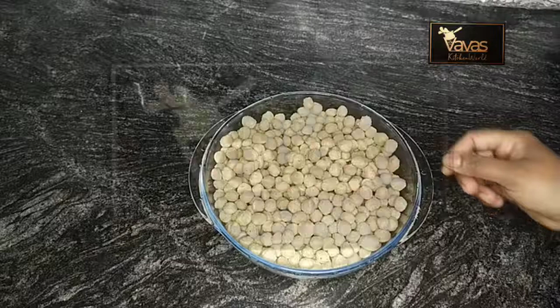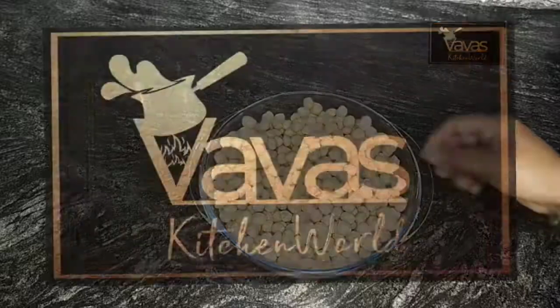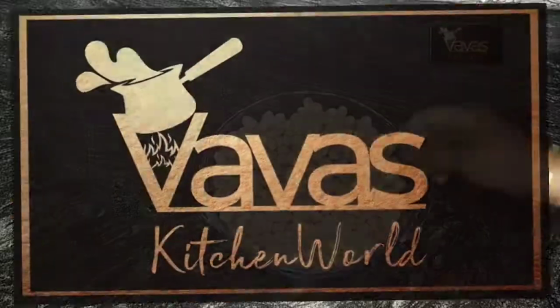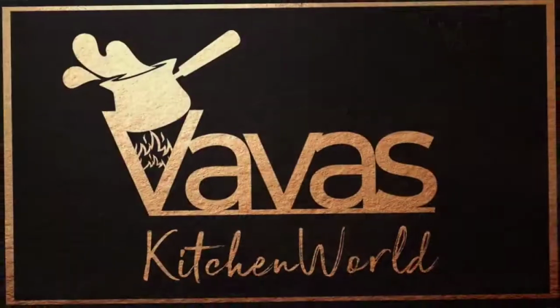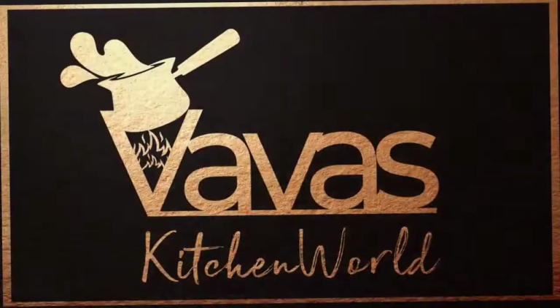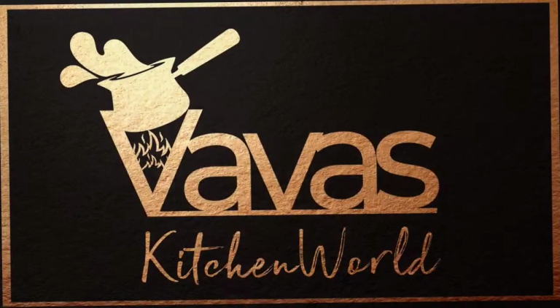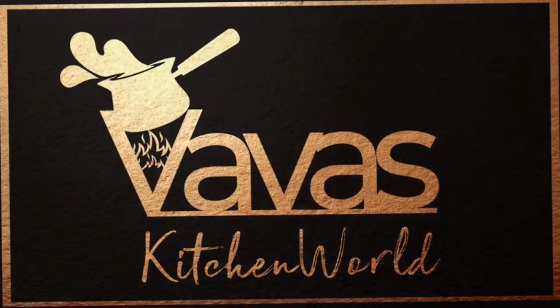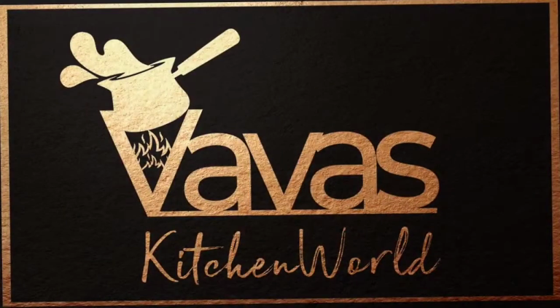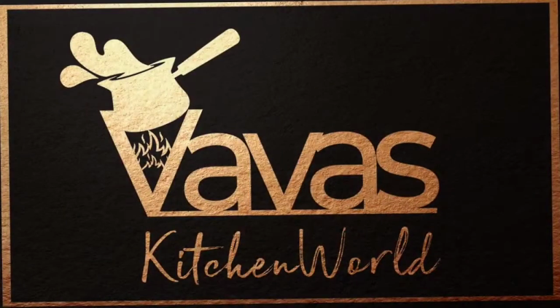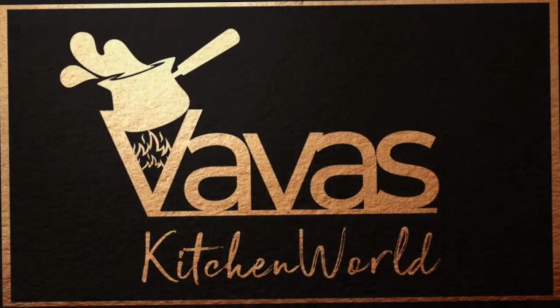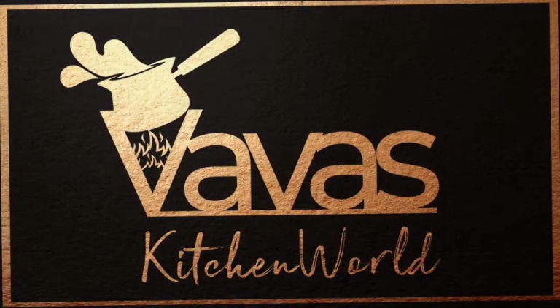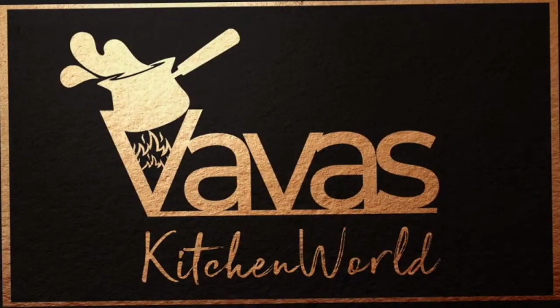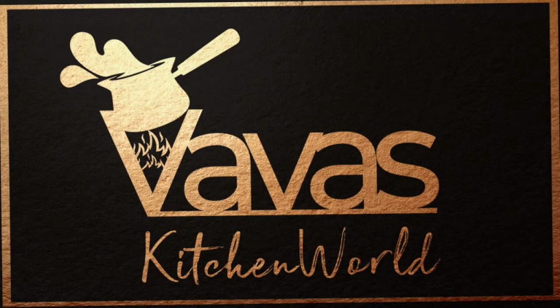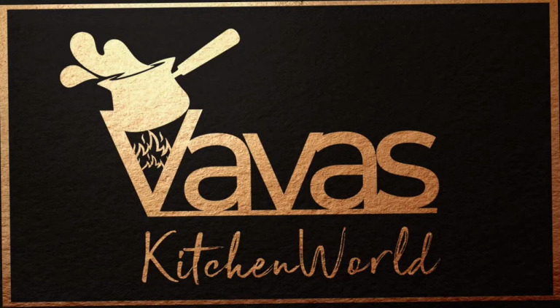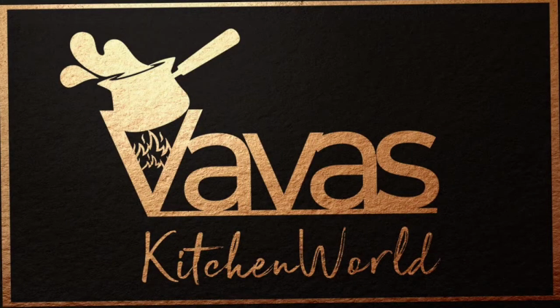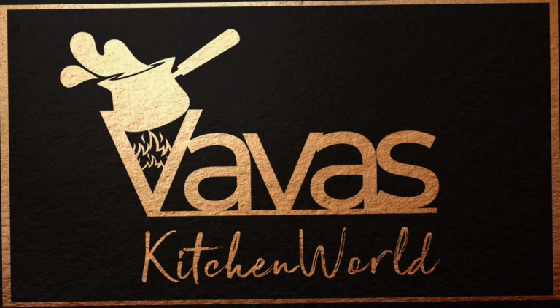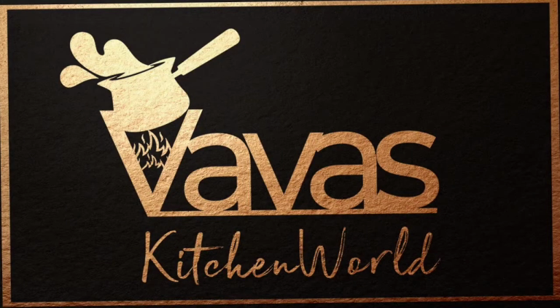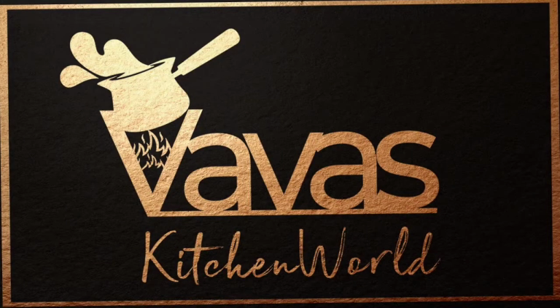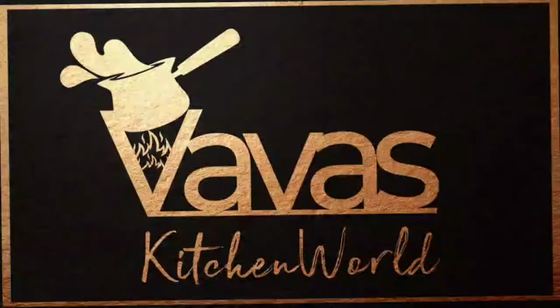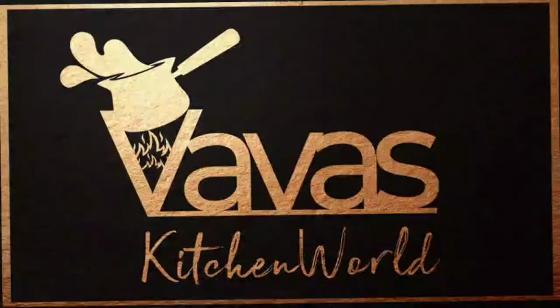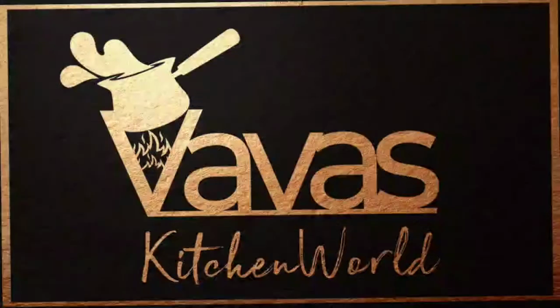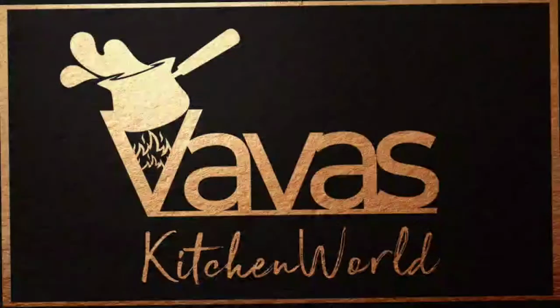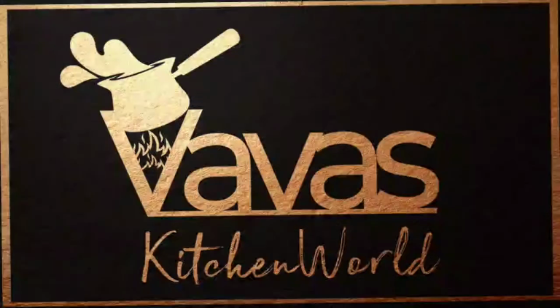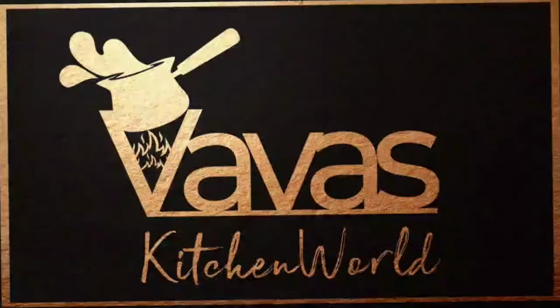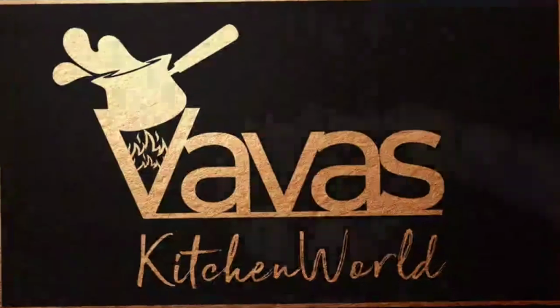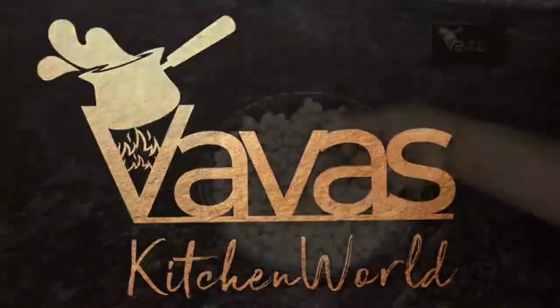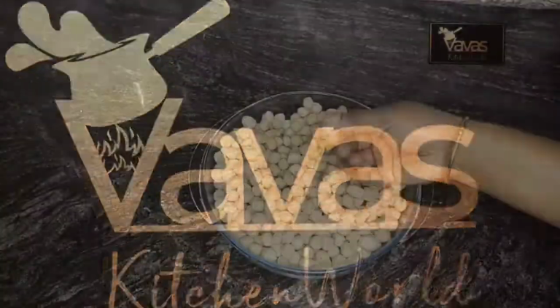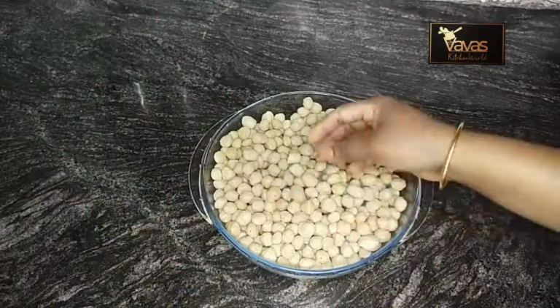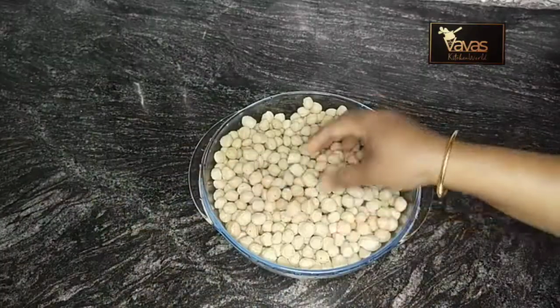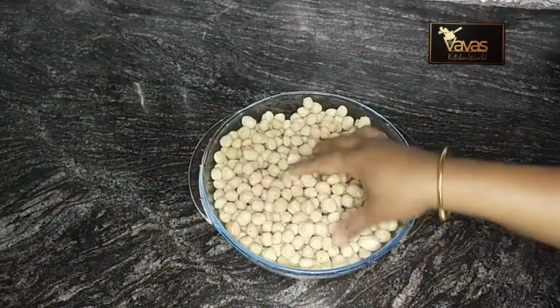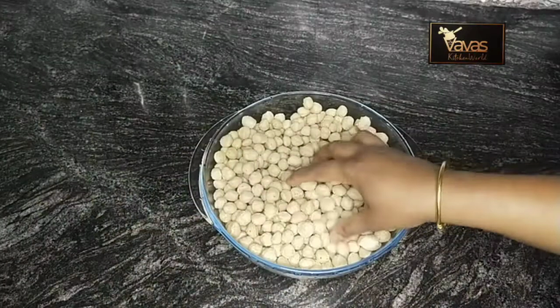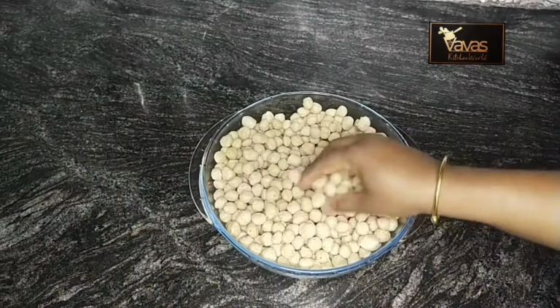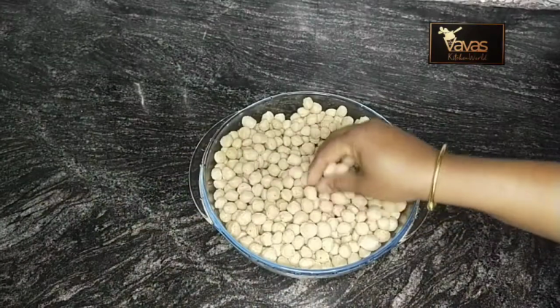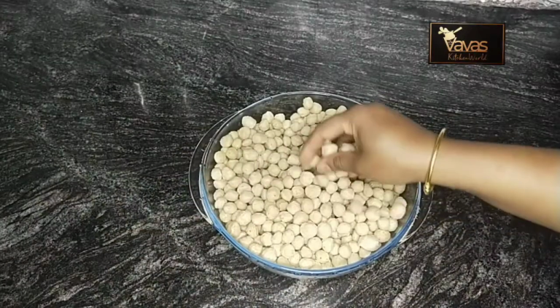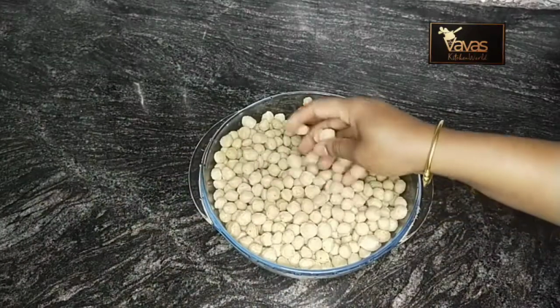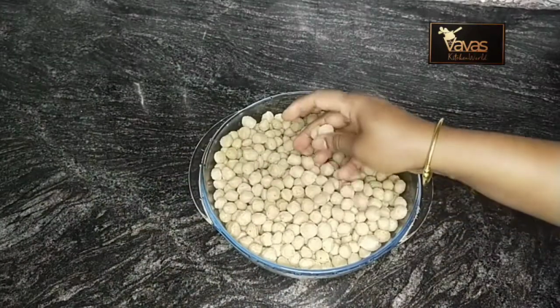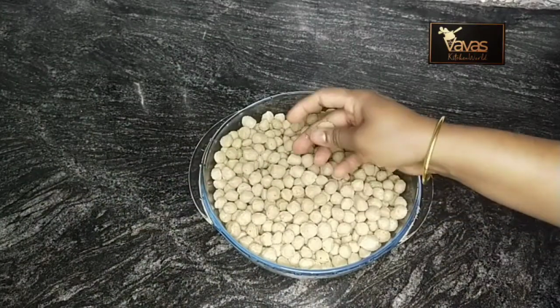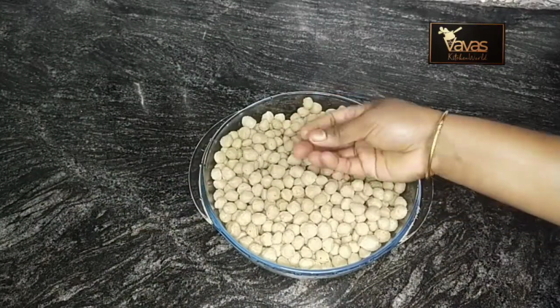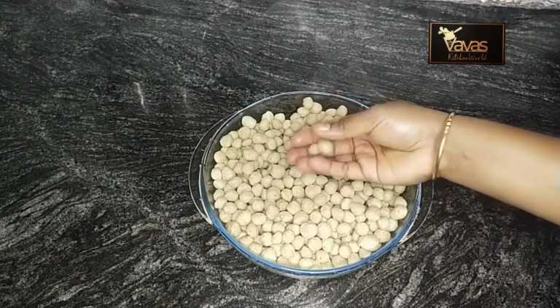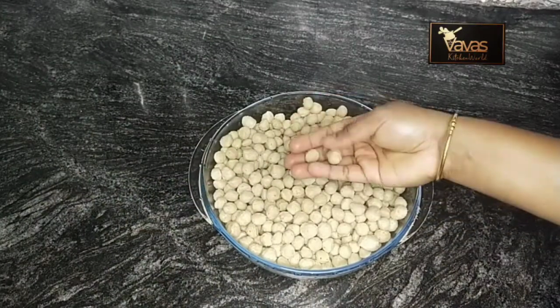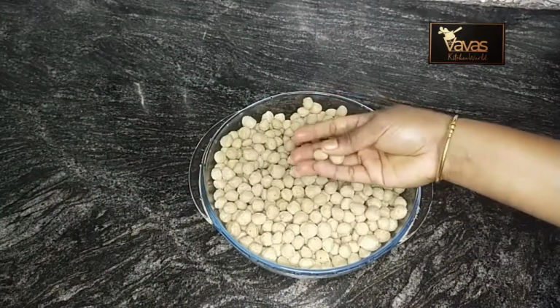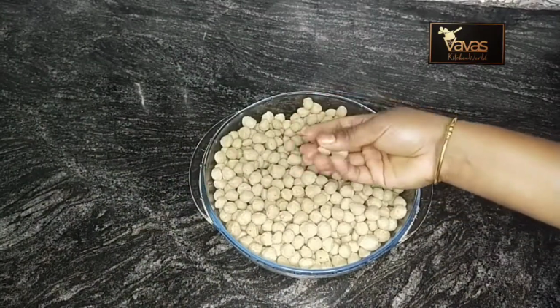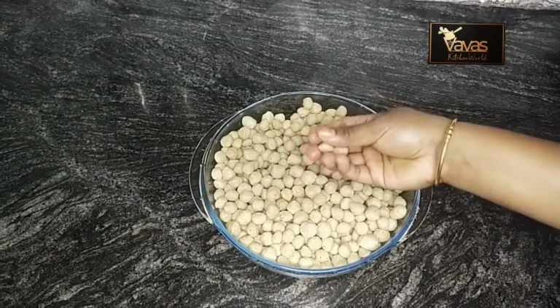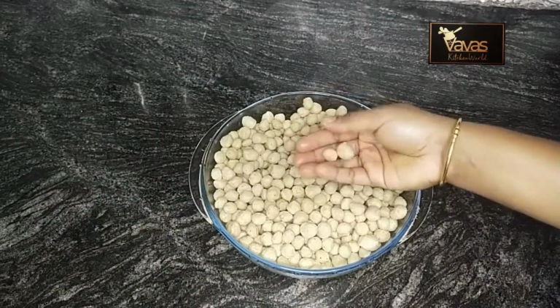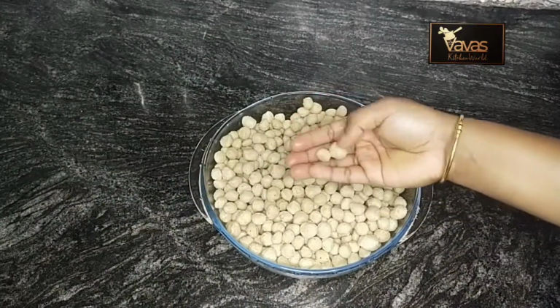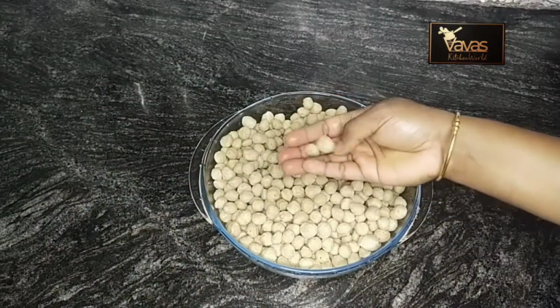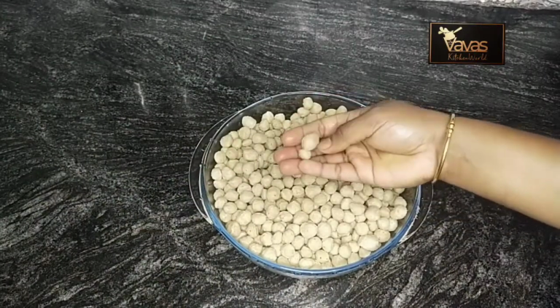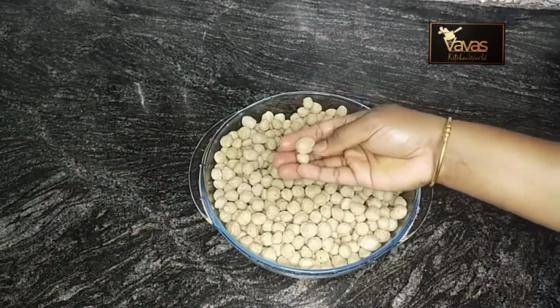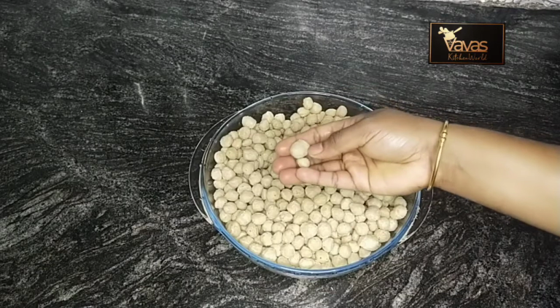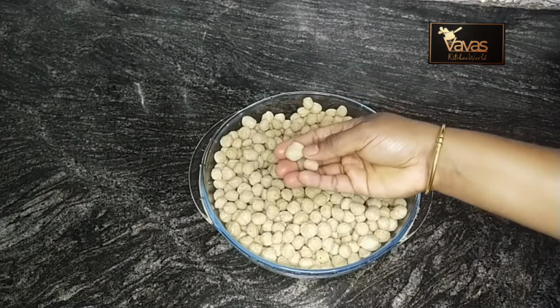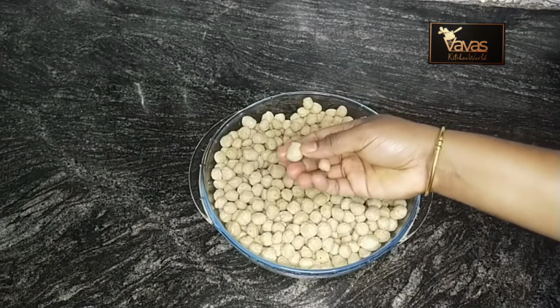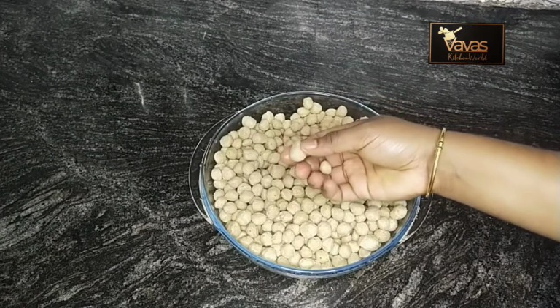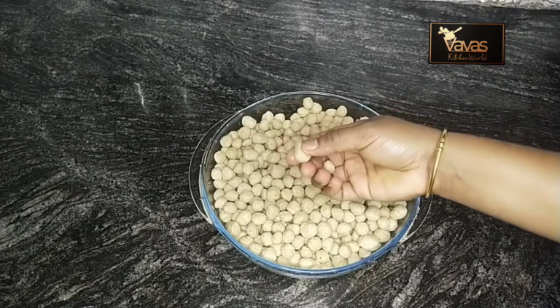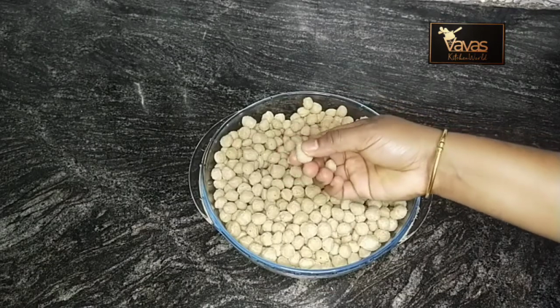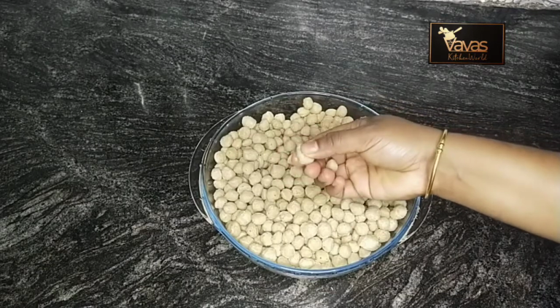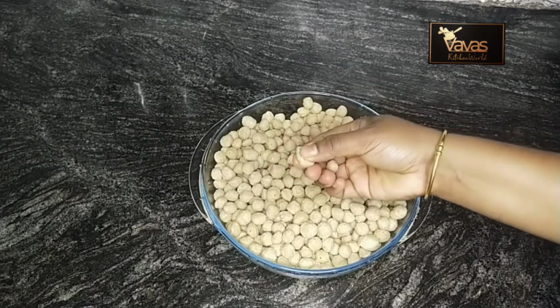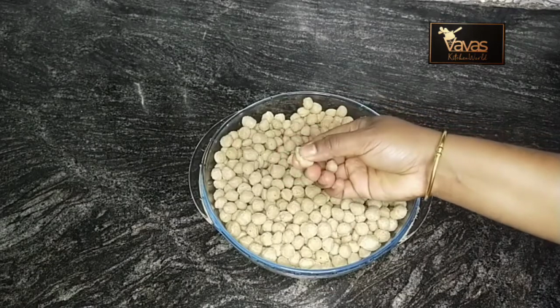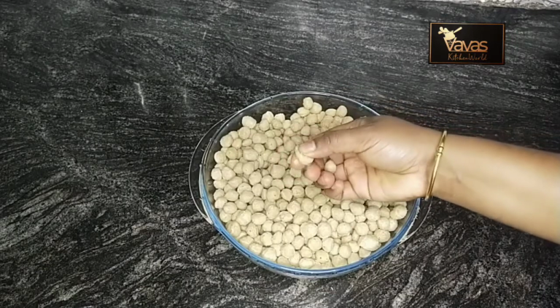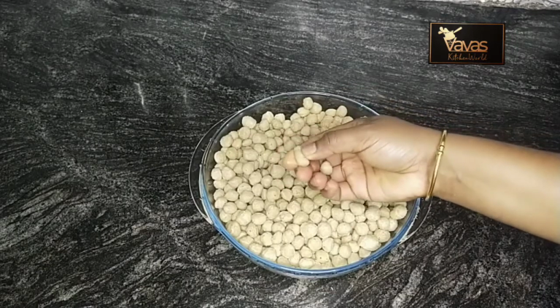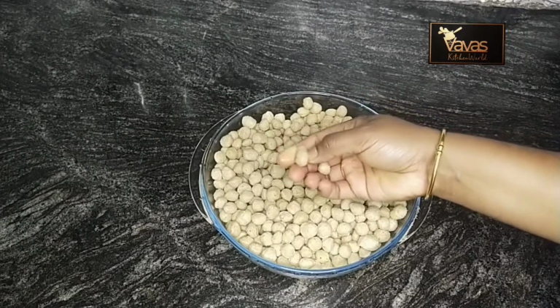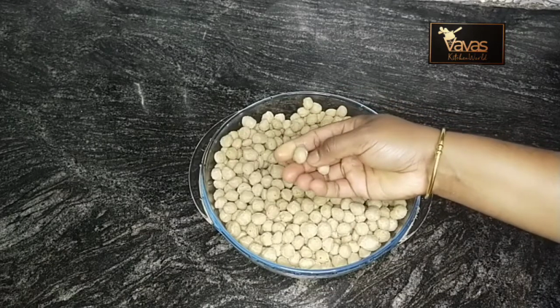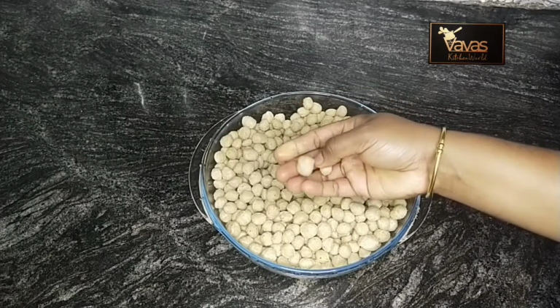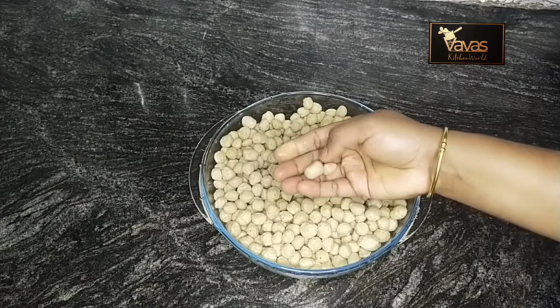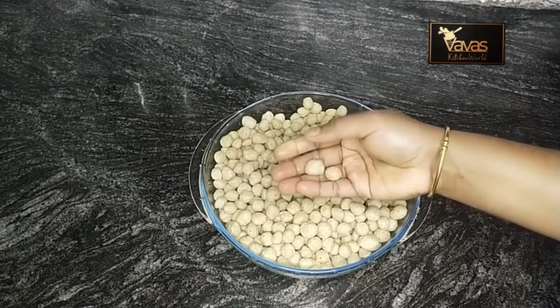Hello friends, welcome to Wavas Kitchen. I am going to add the recipe of soy chunks.